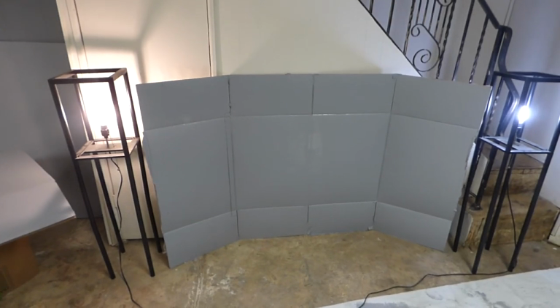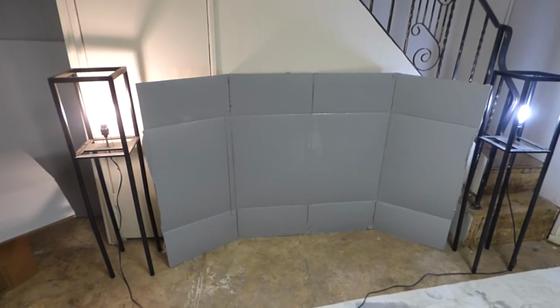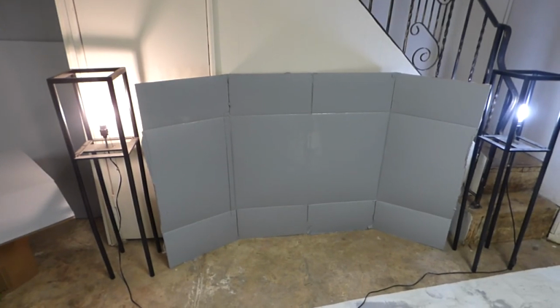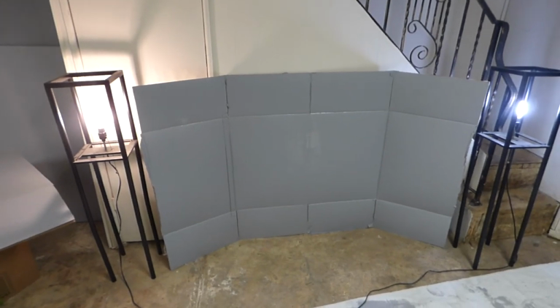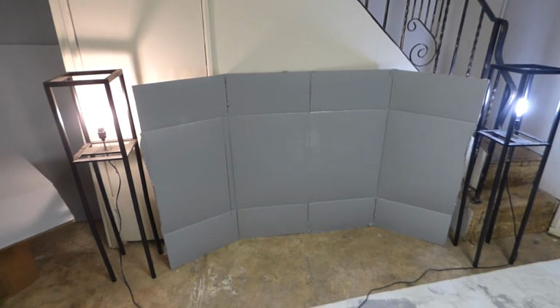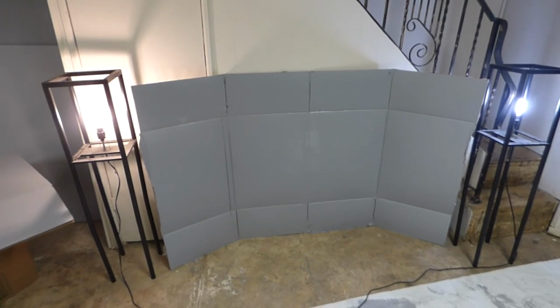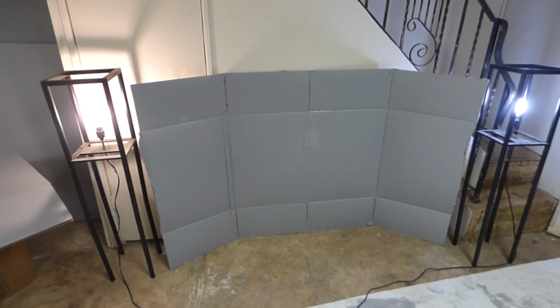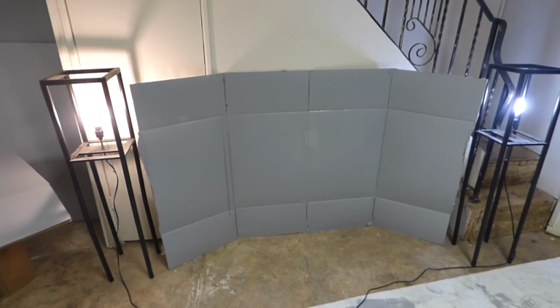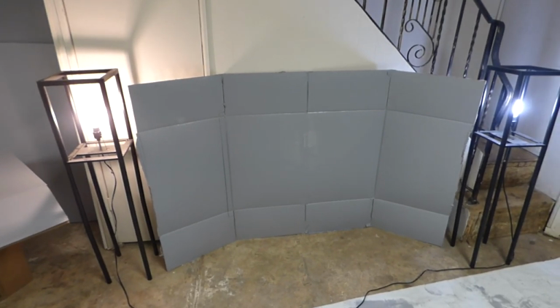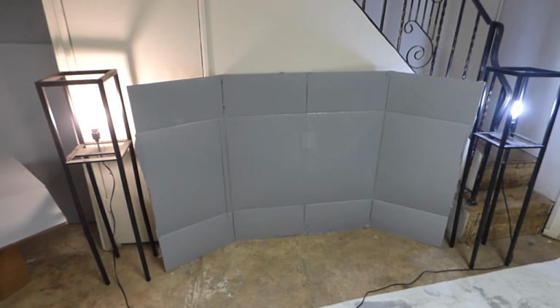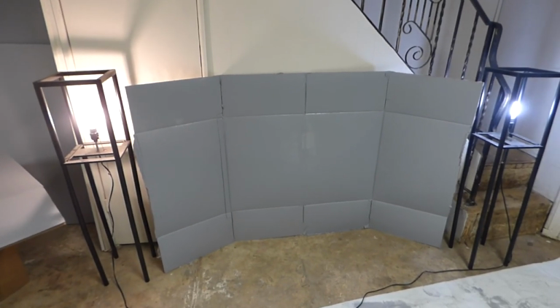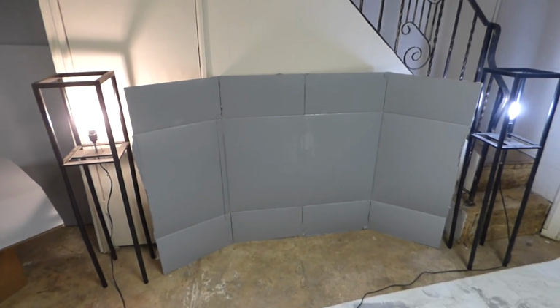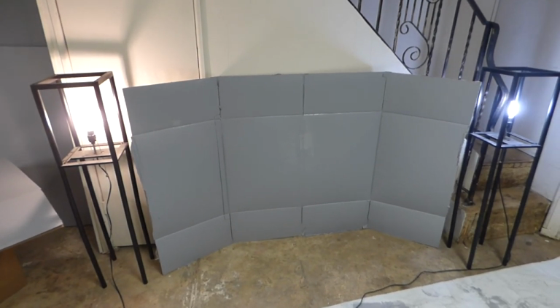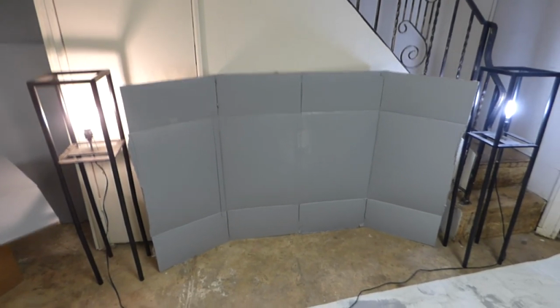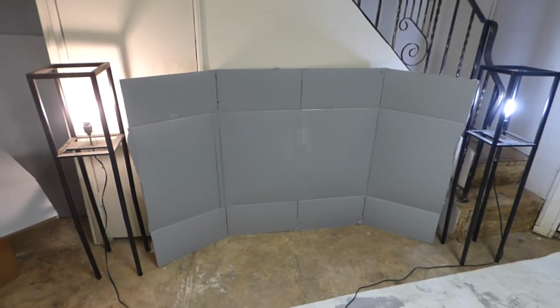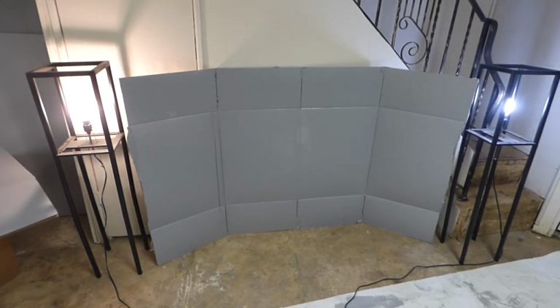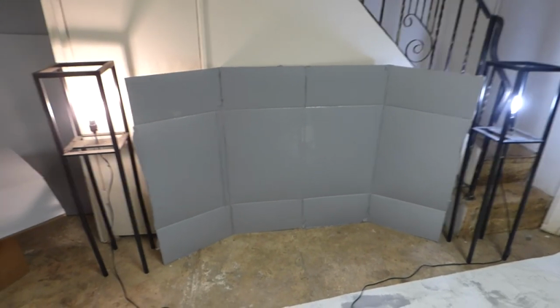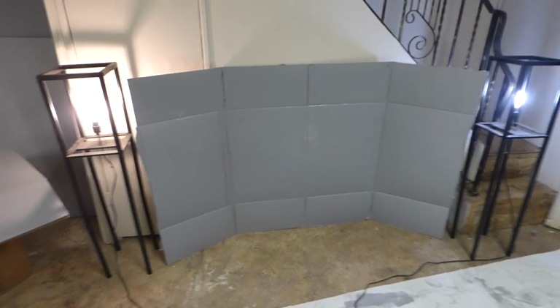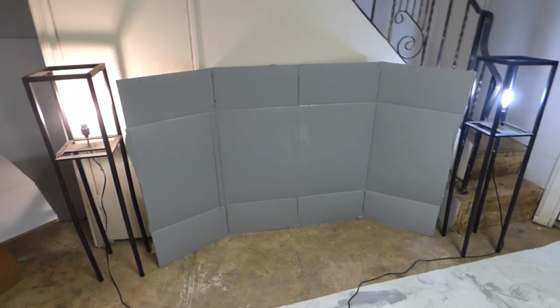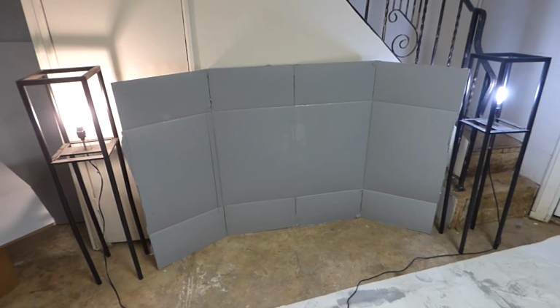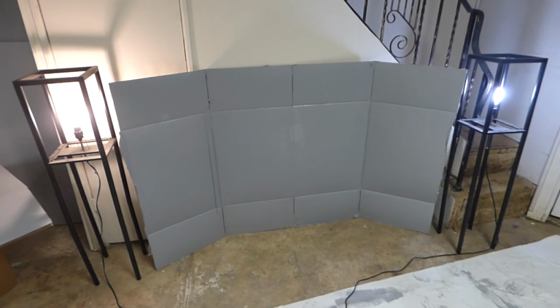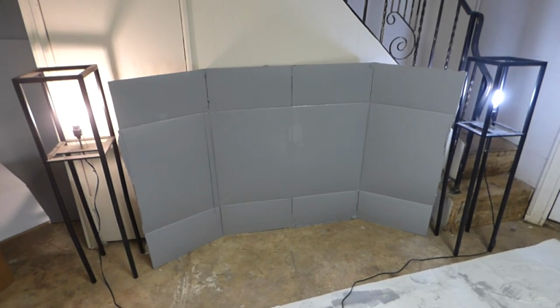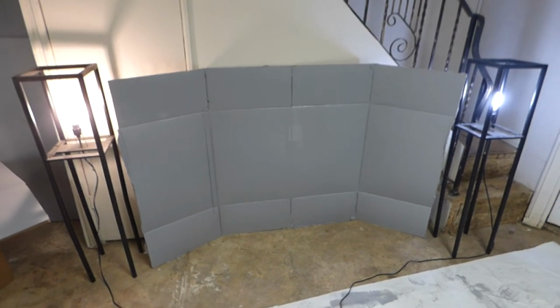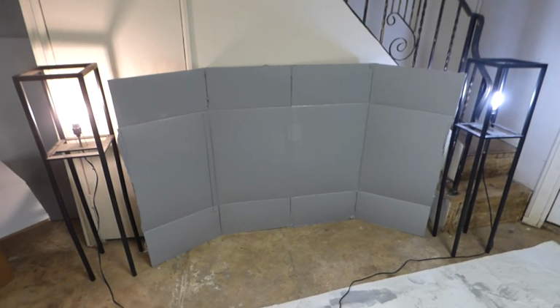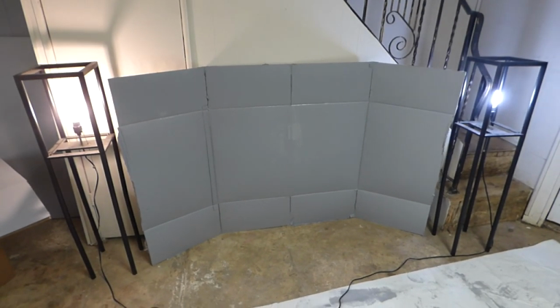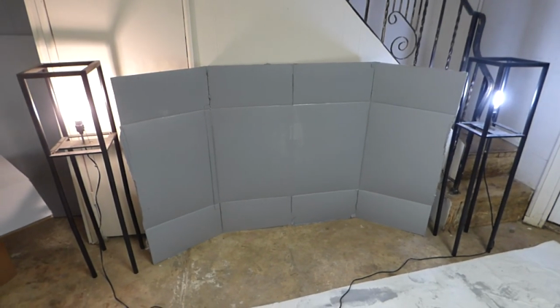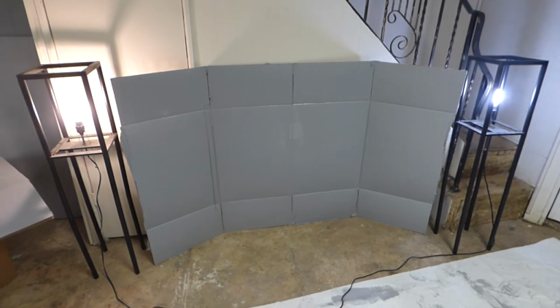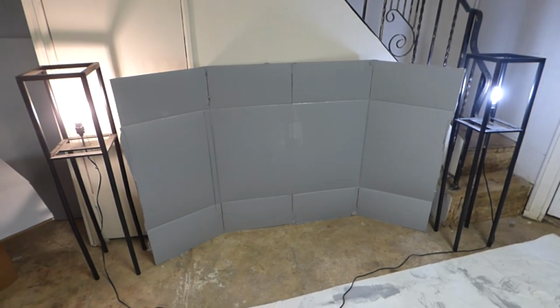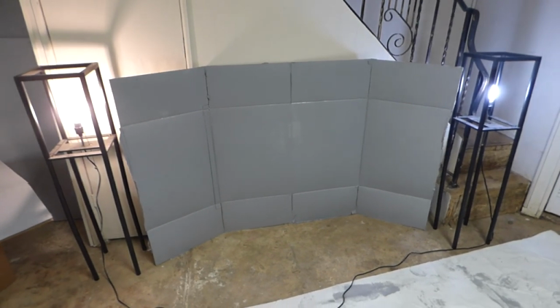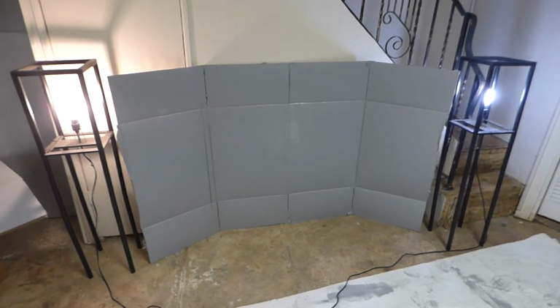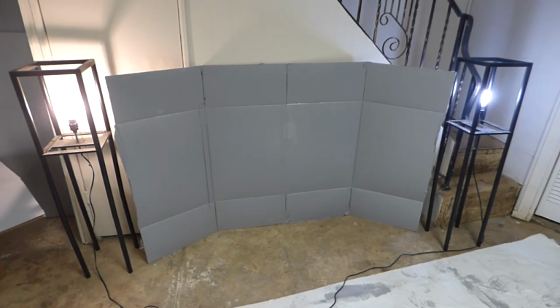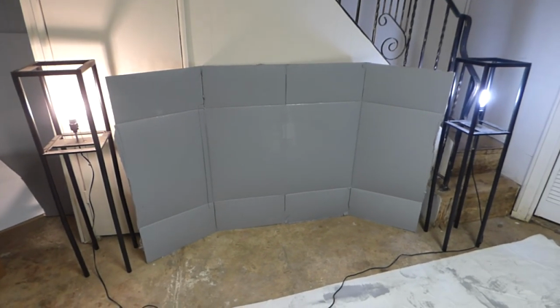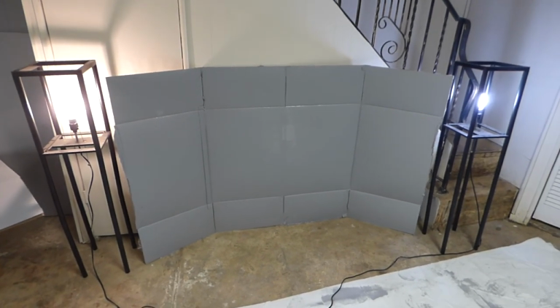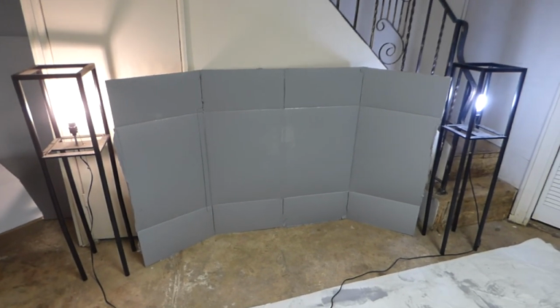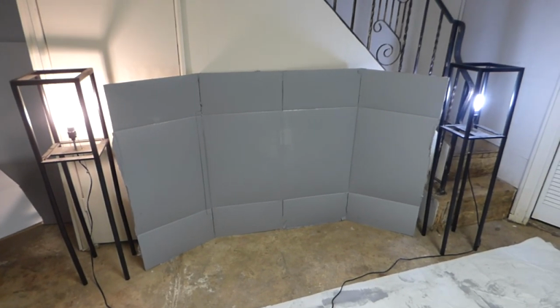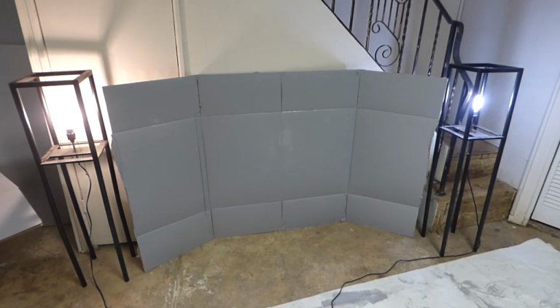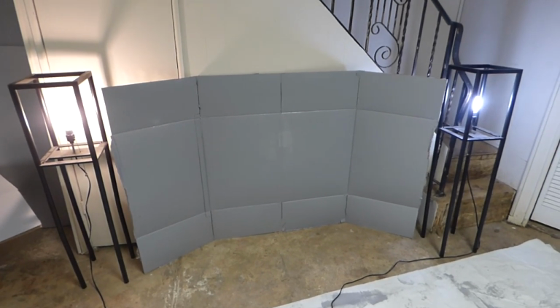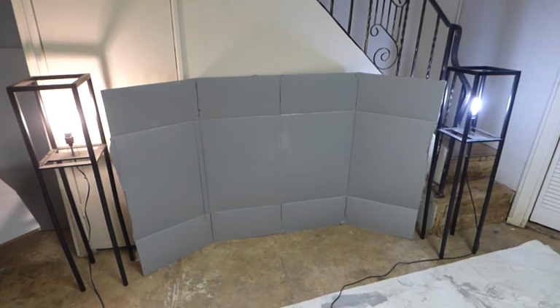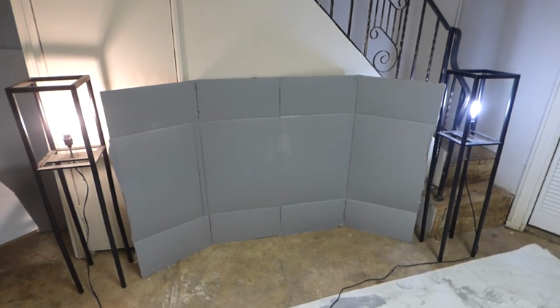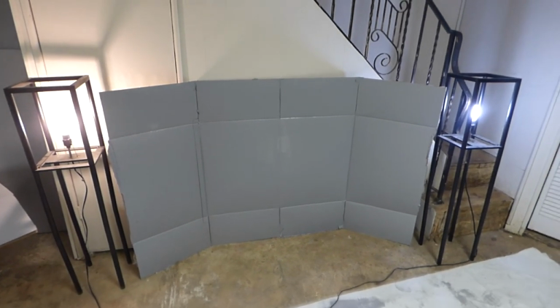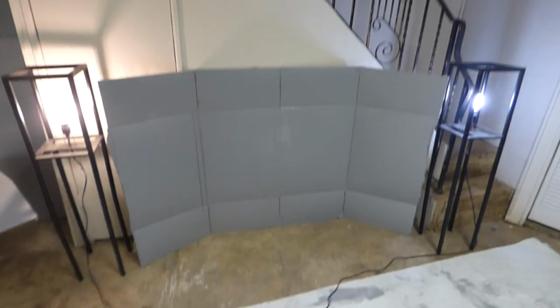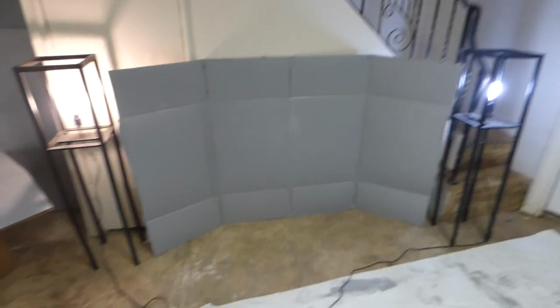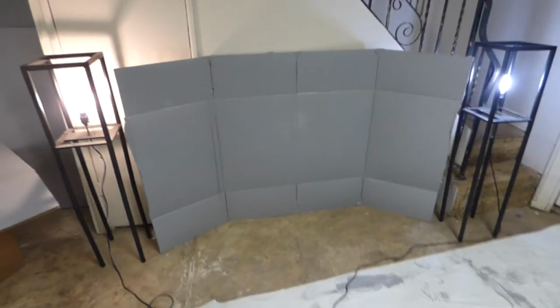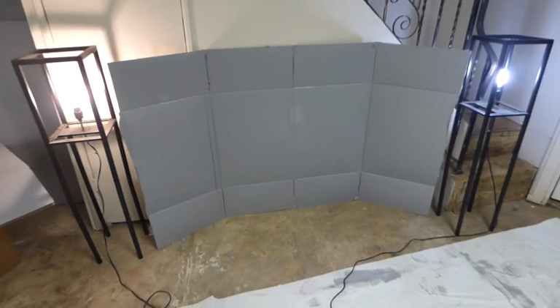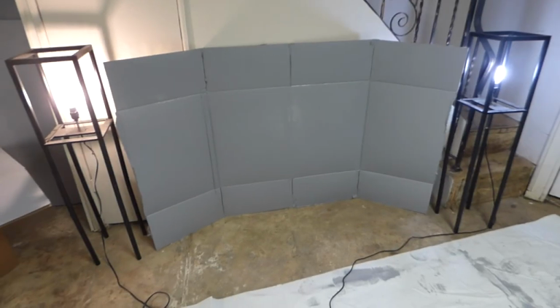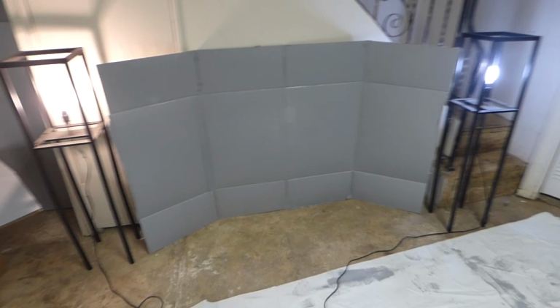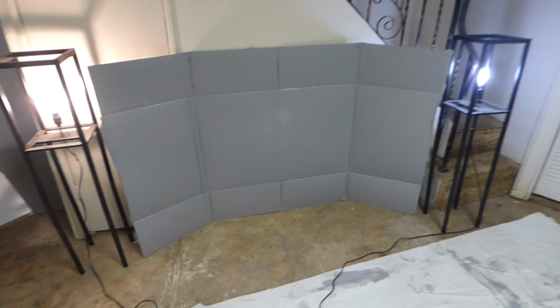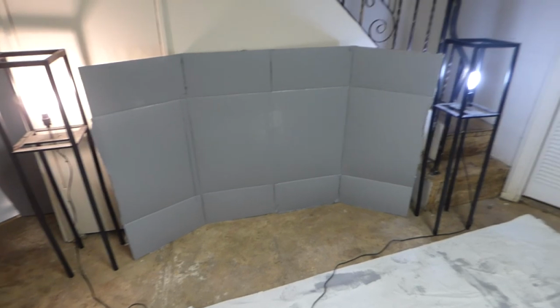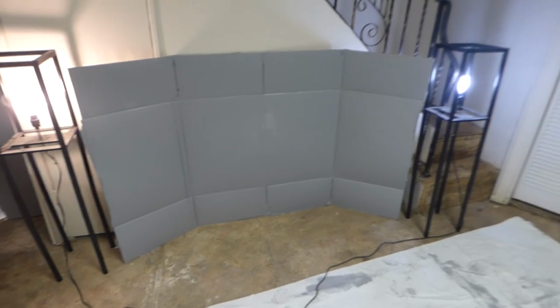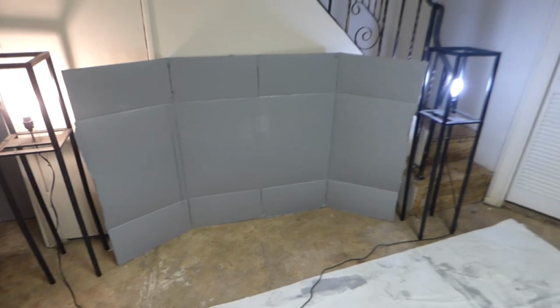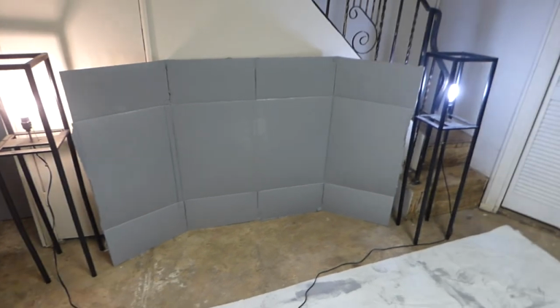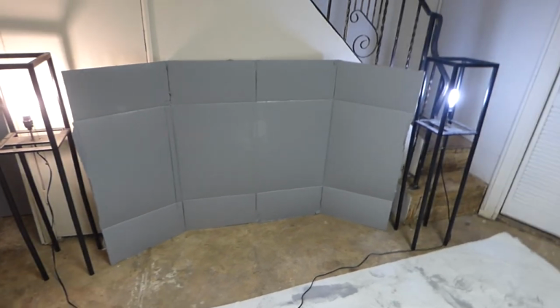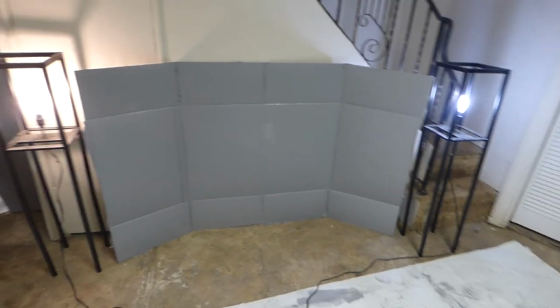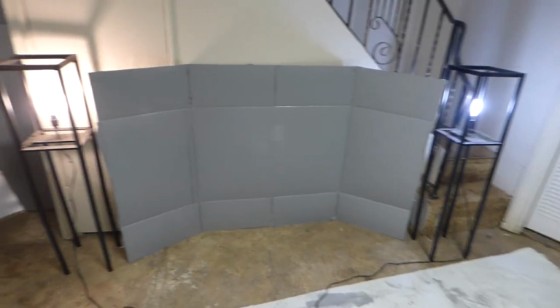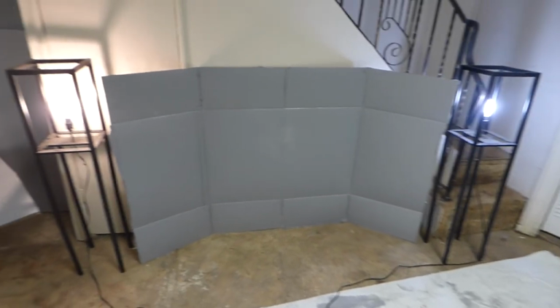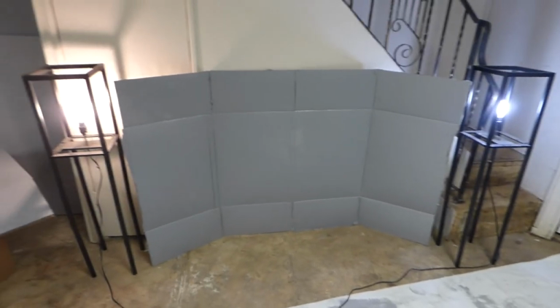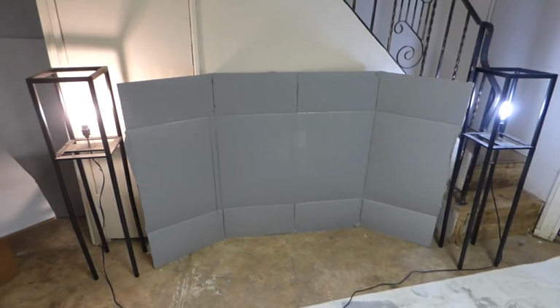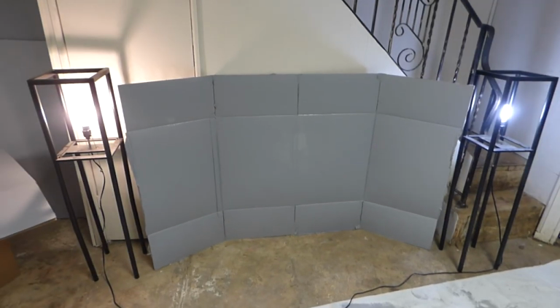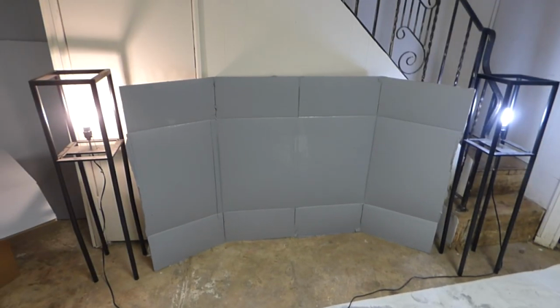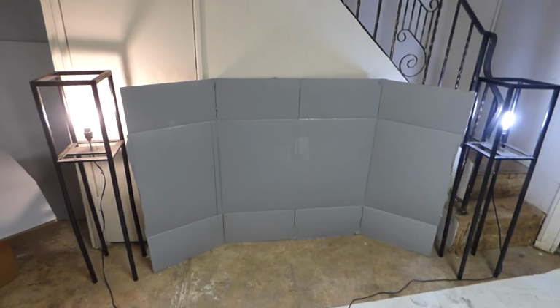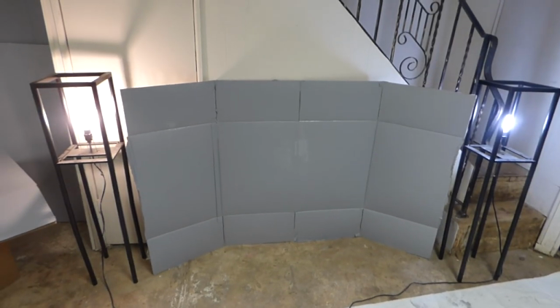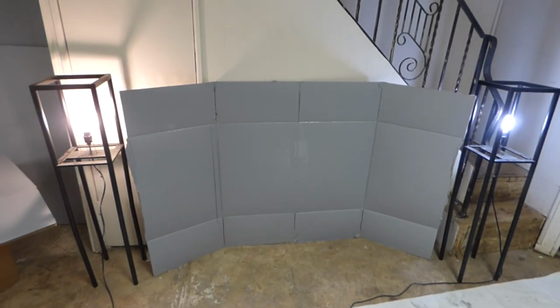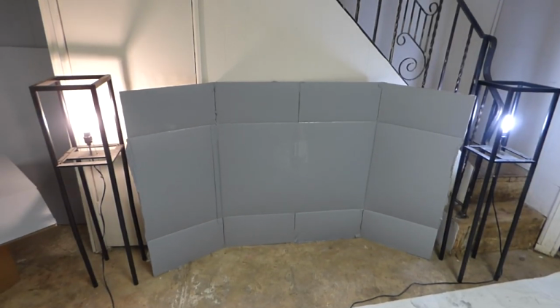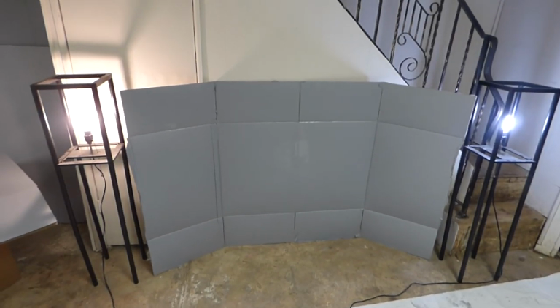Okay, how you guys doing out there? My name is Kenneth Bird. I'm the creator of Crystal Edge Technology Projection Screens using Smart Technology Gain.